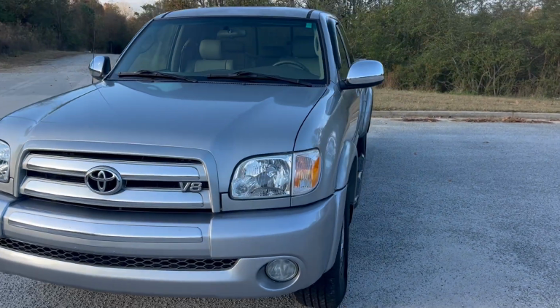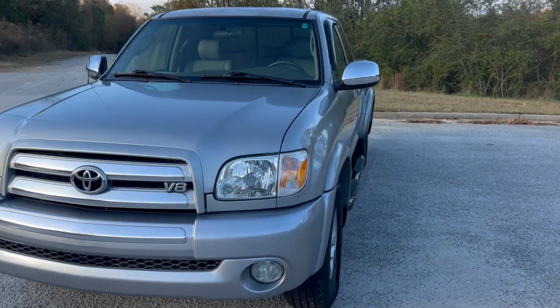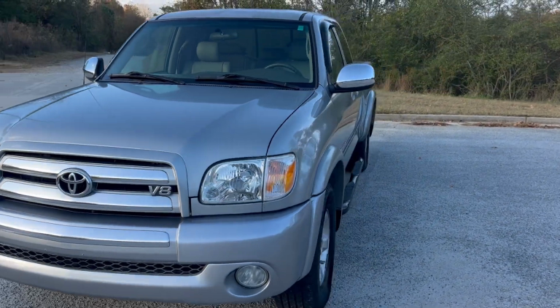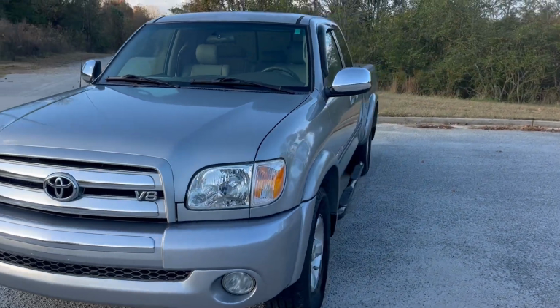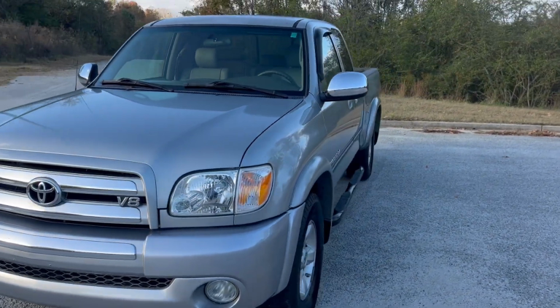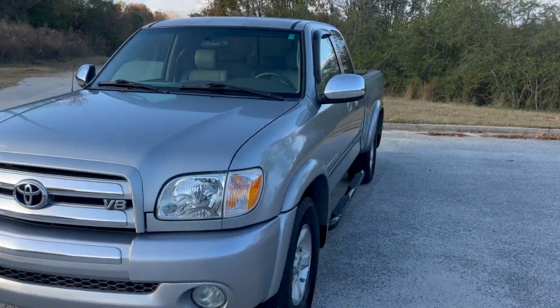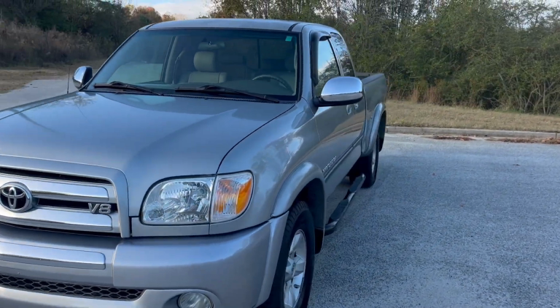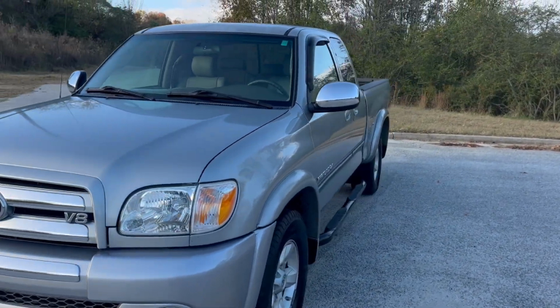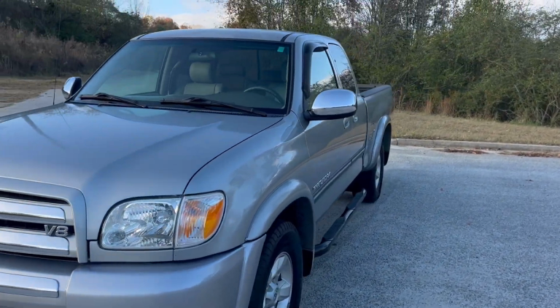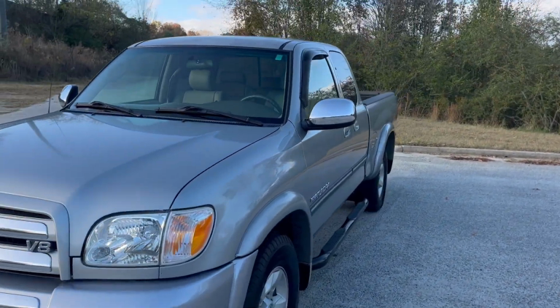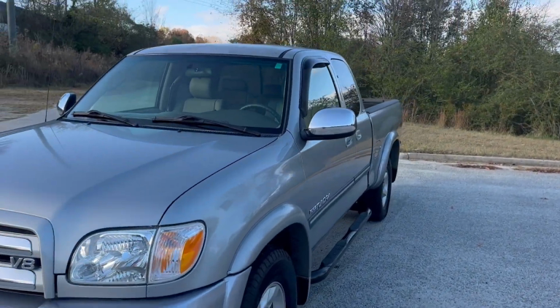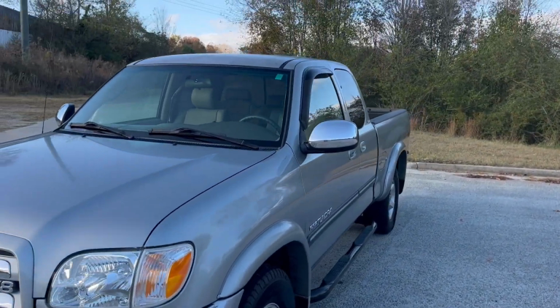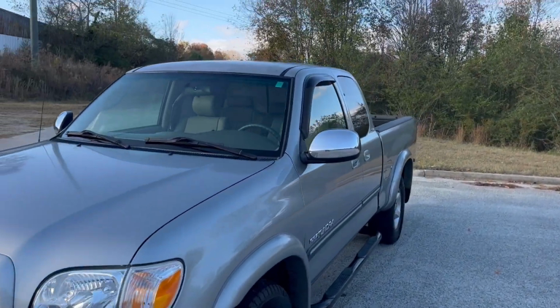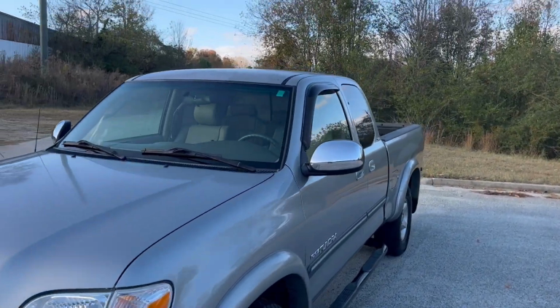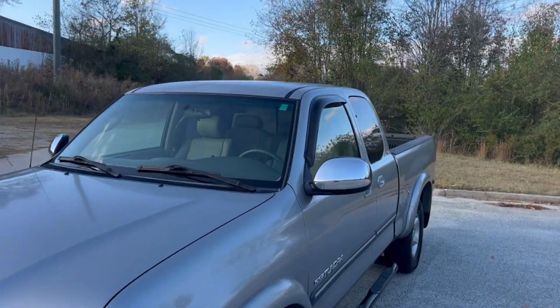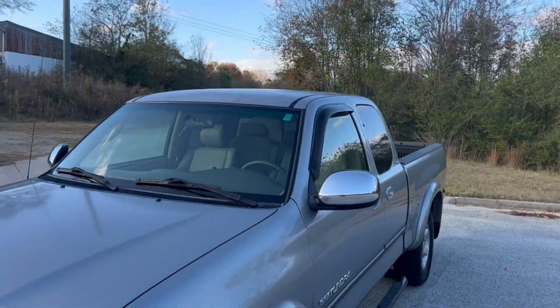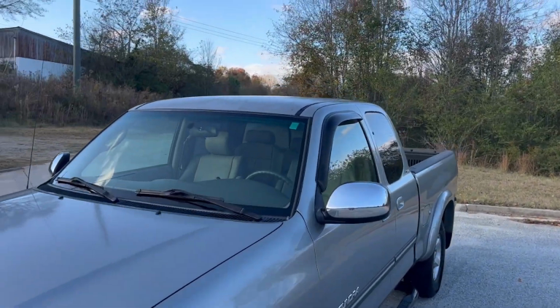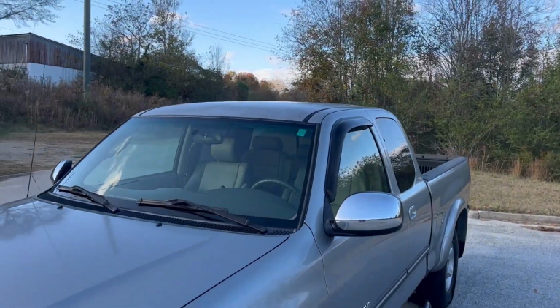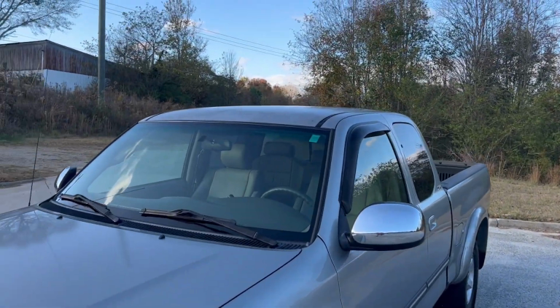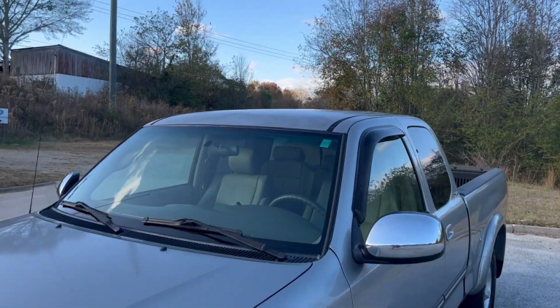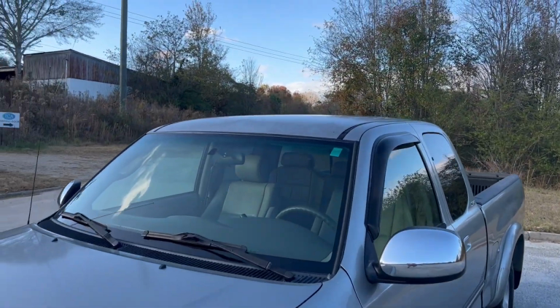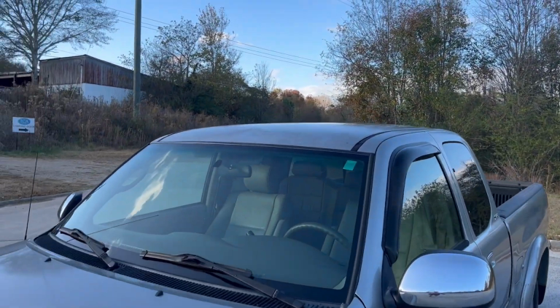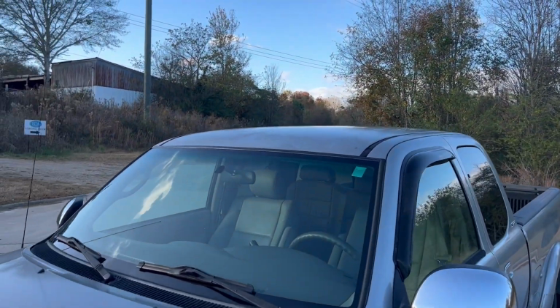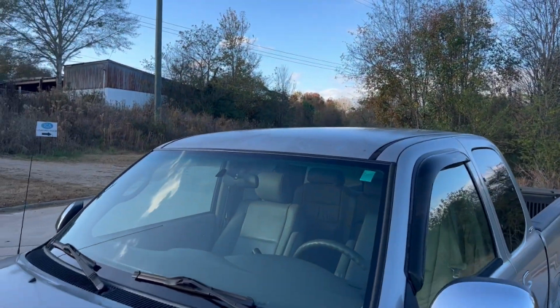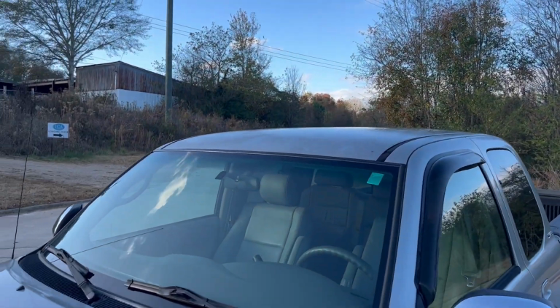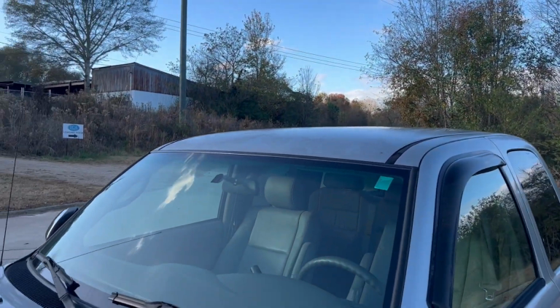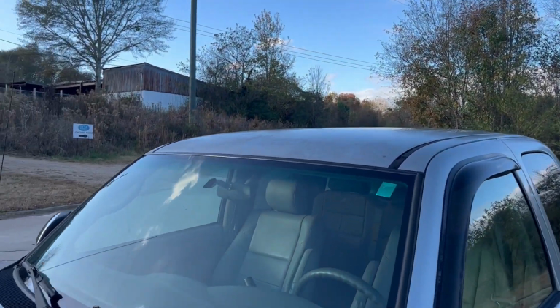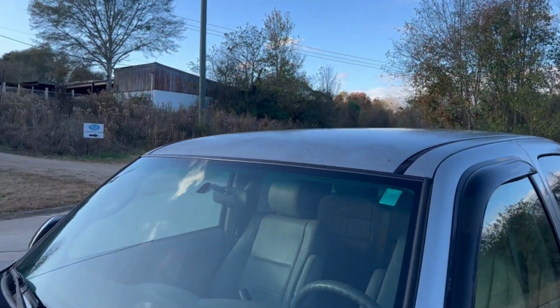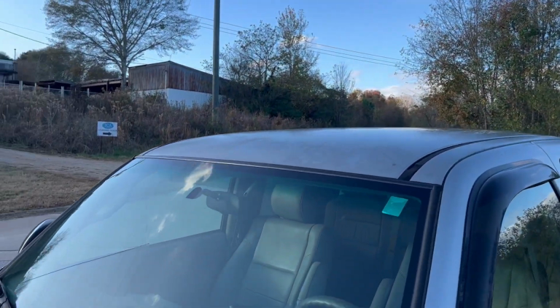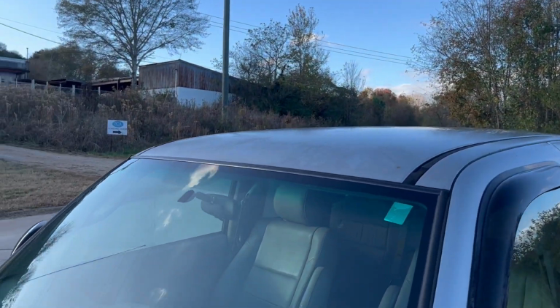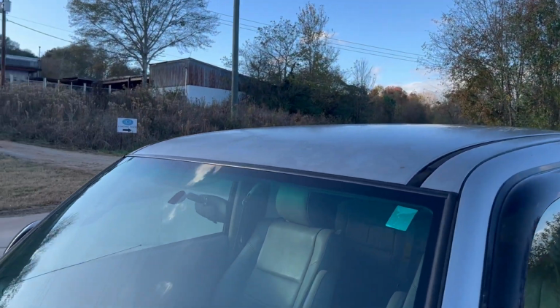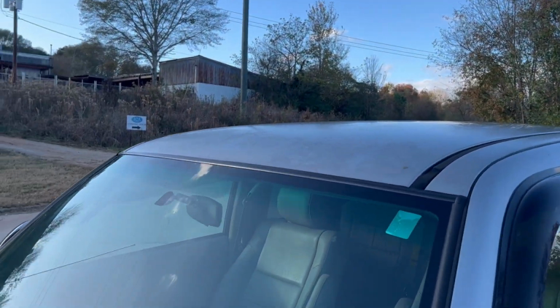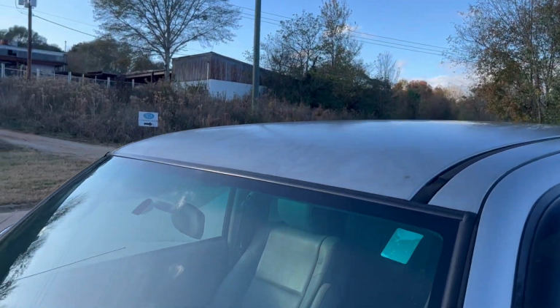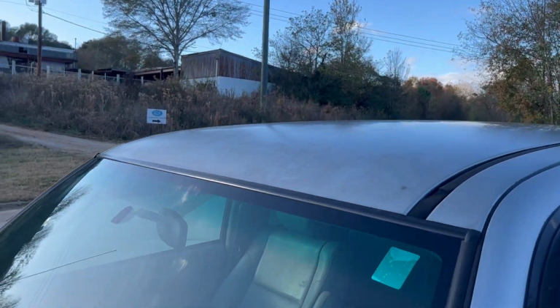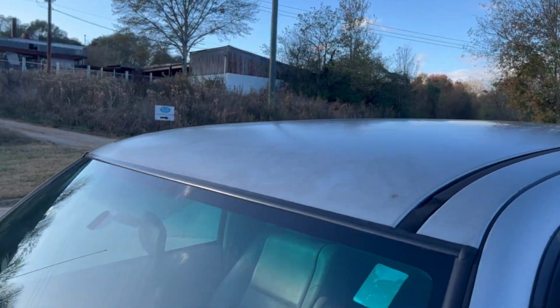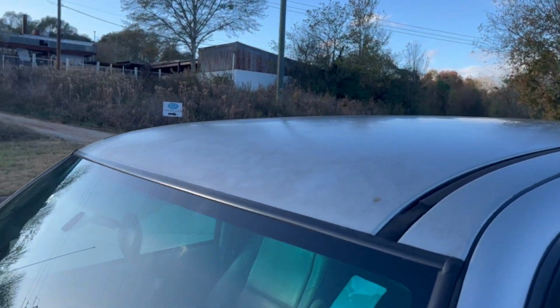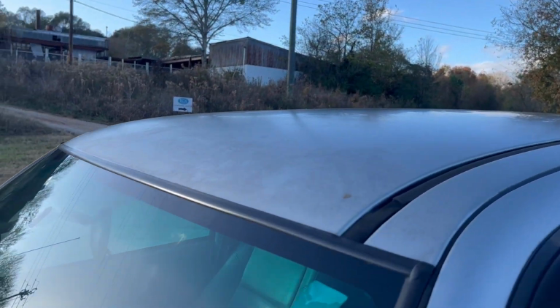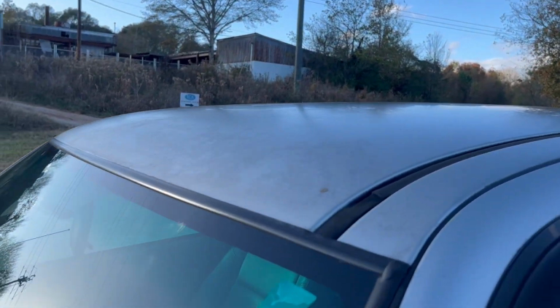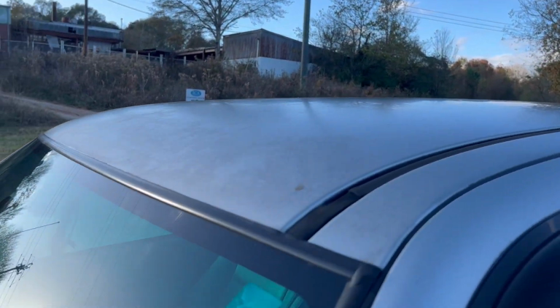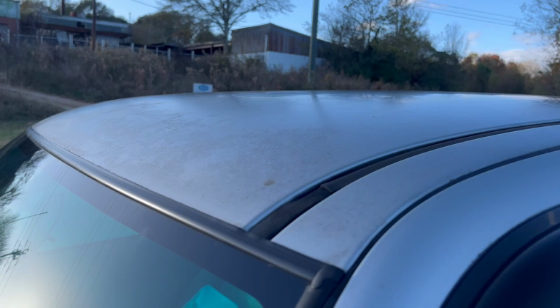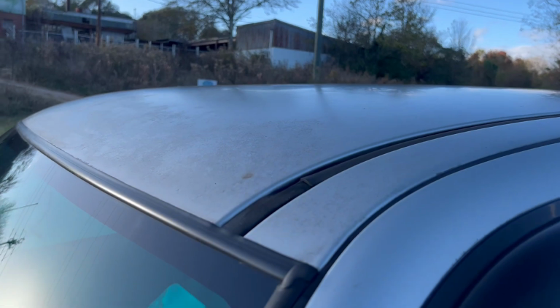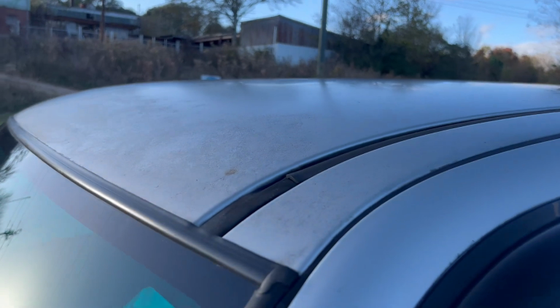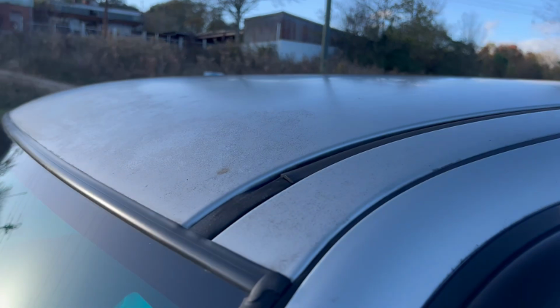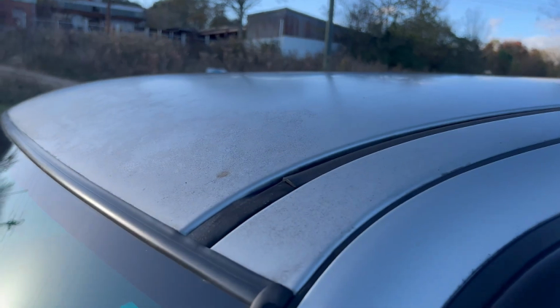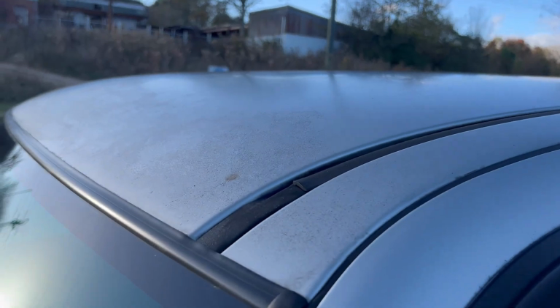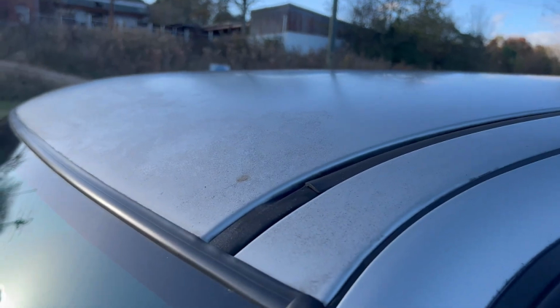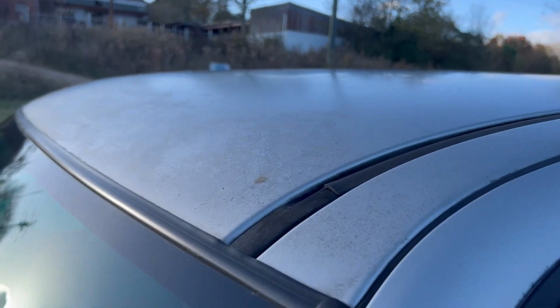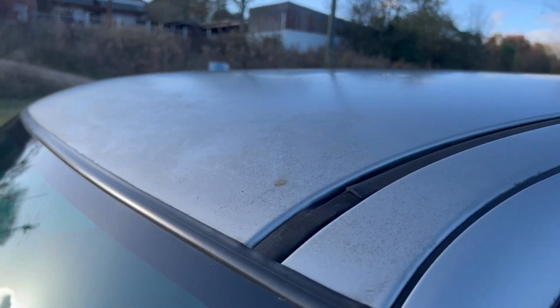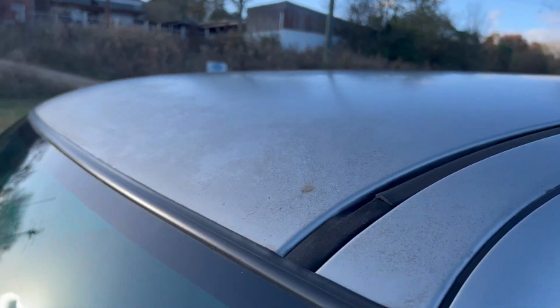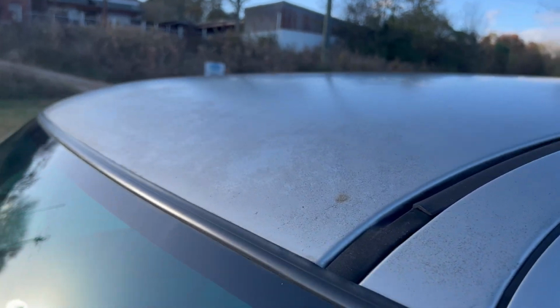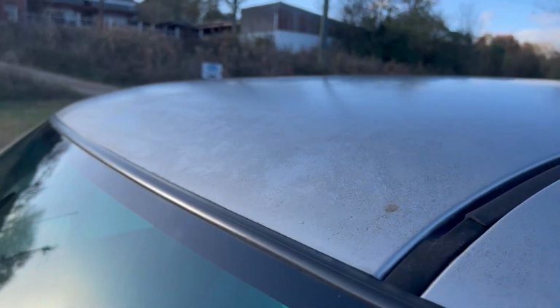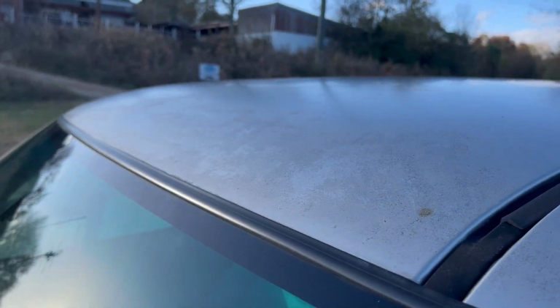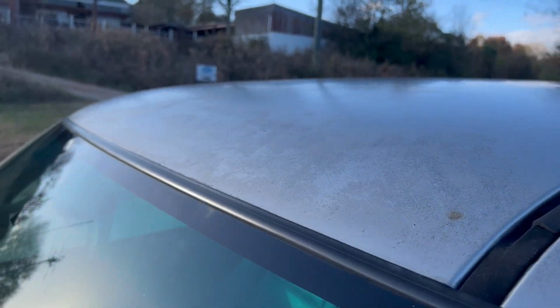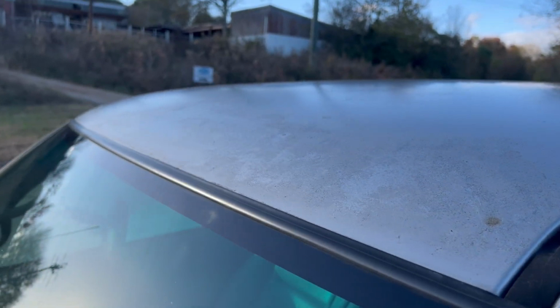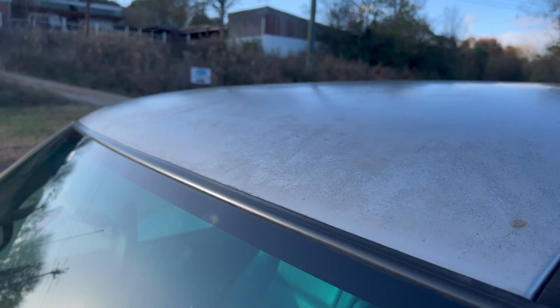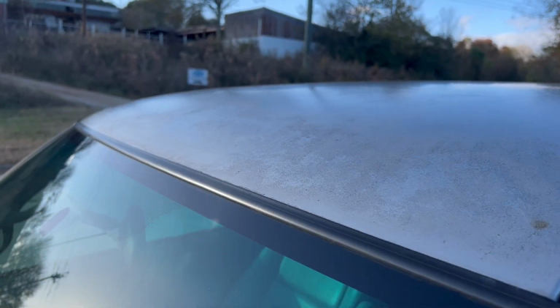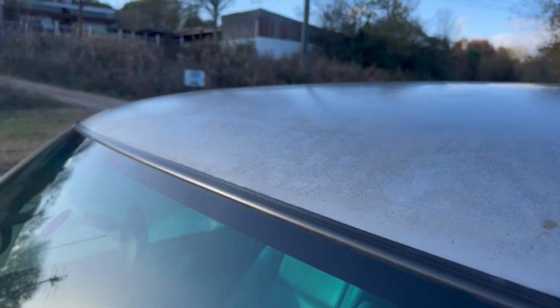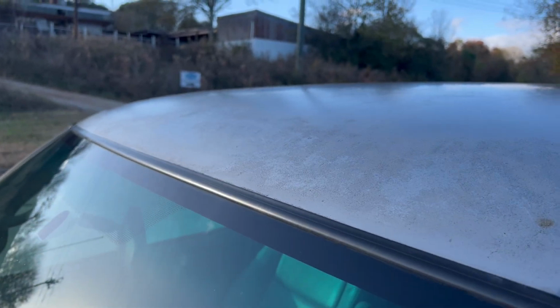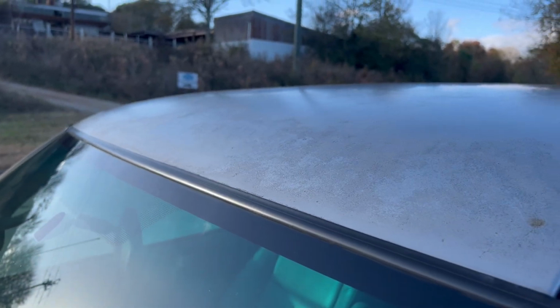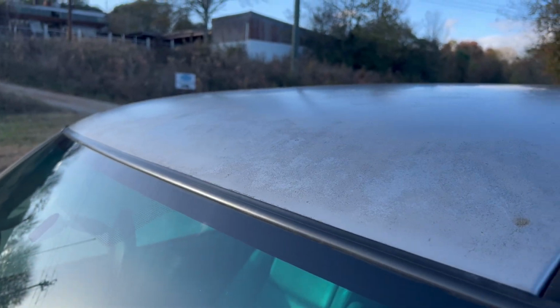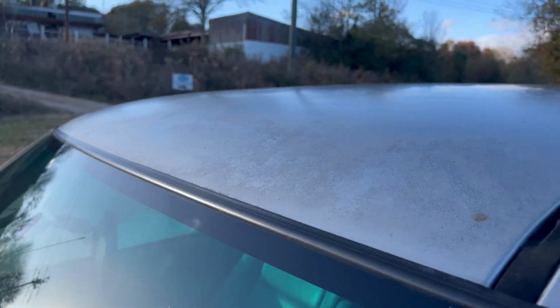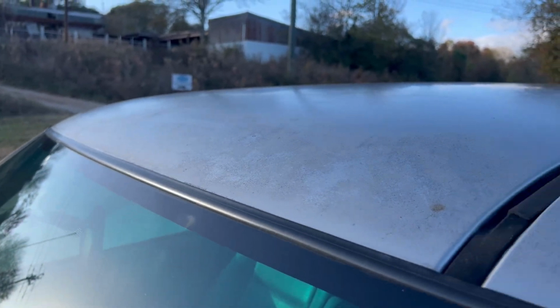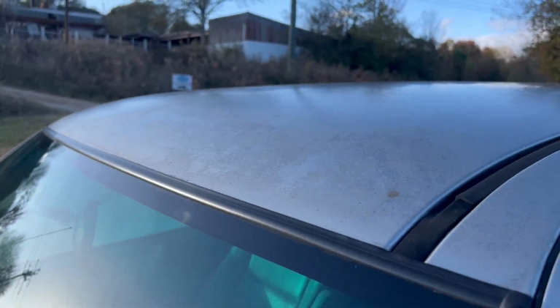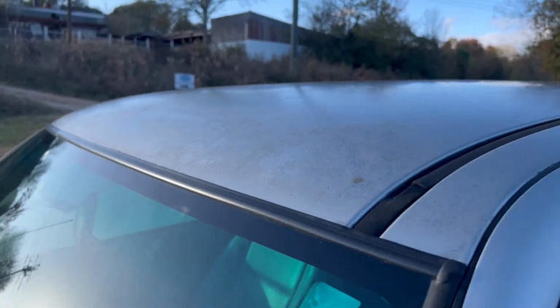As we make our way to this side, I did want to show that spot on the roof — just a little bit of a clear coat issue right there.